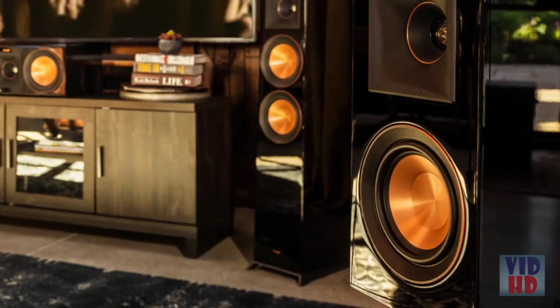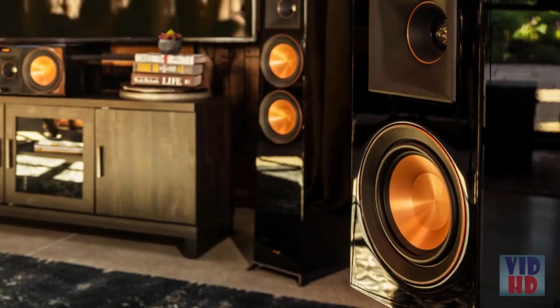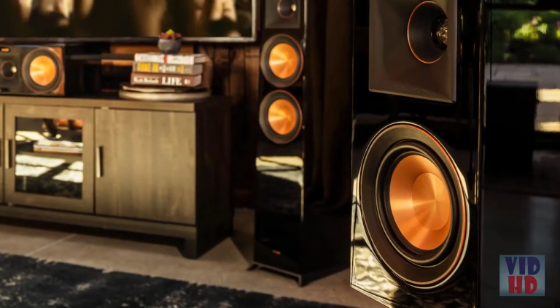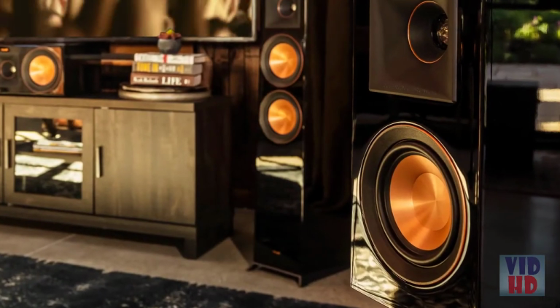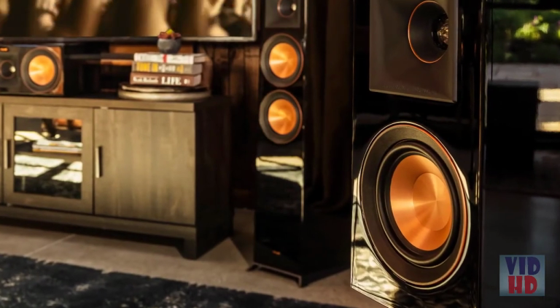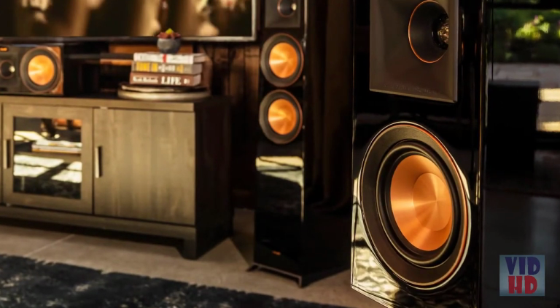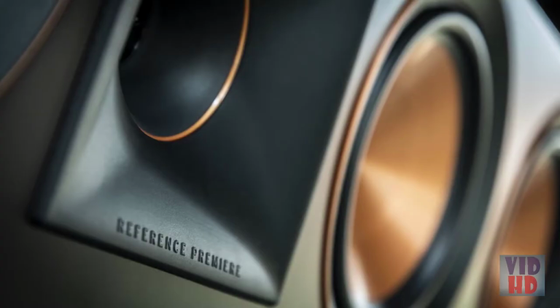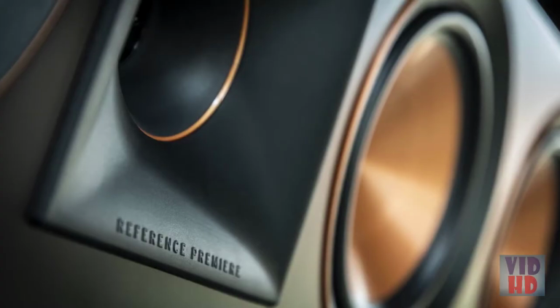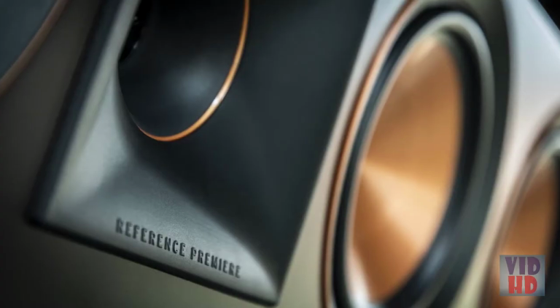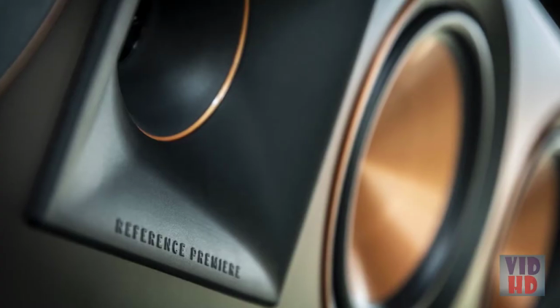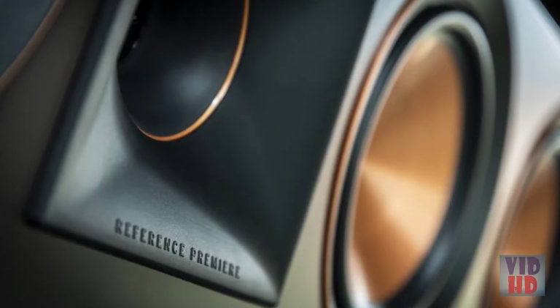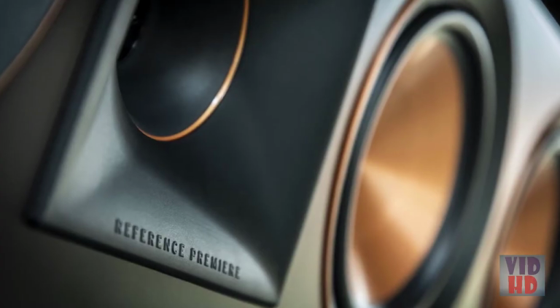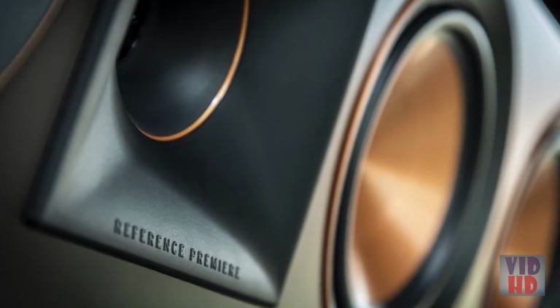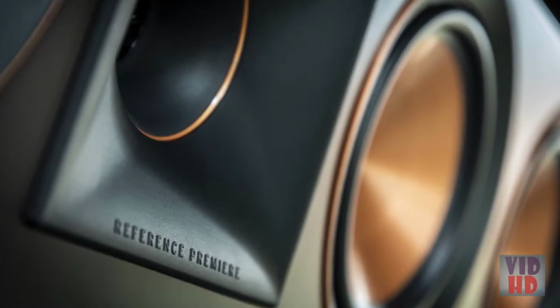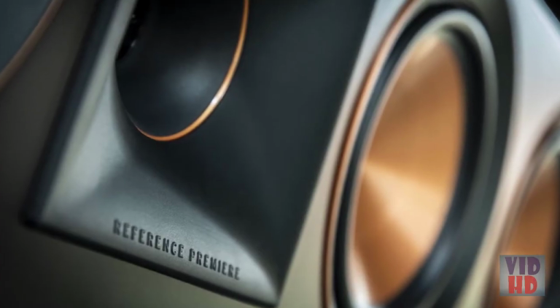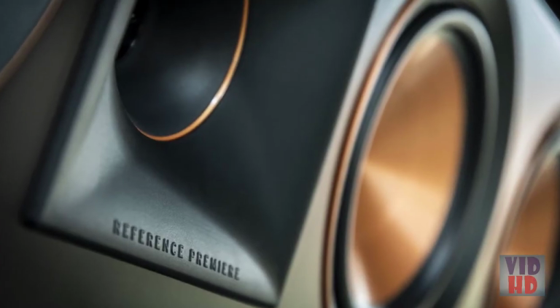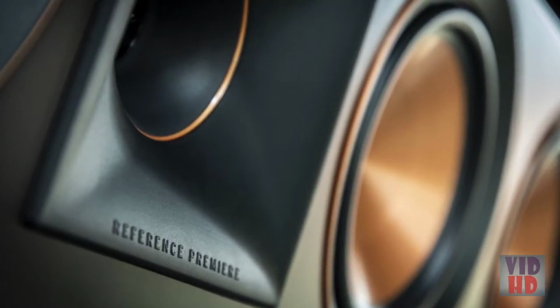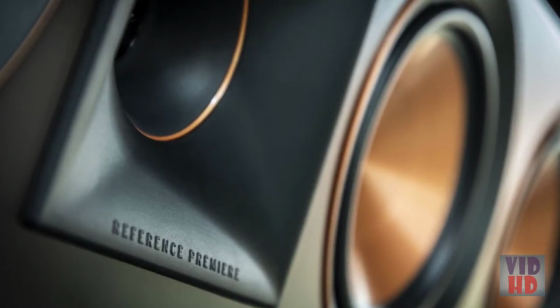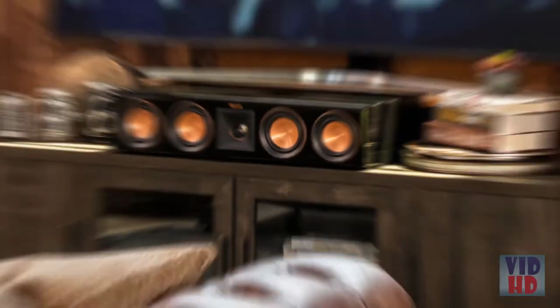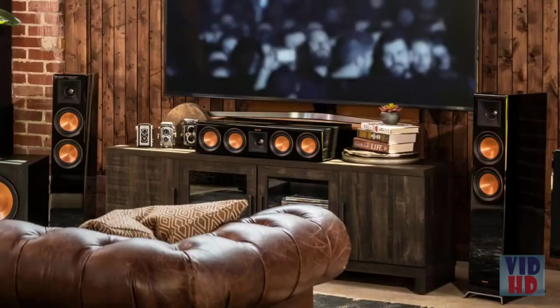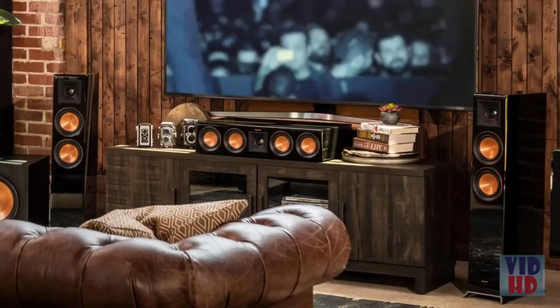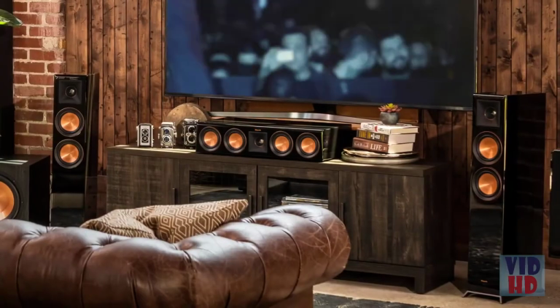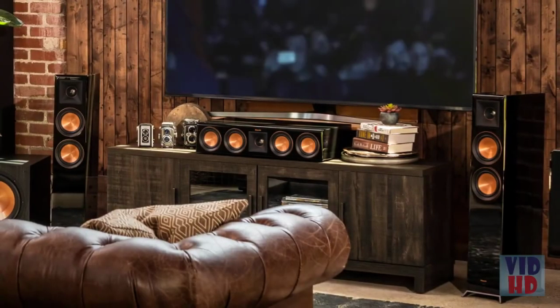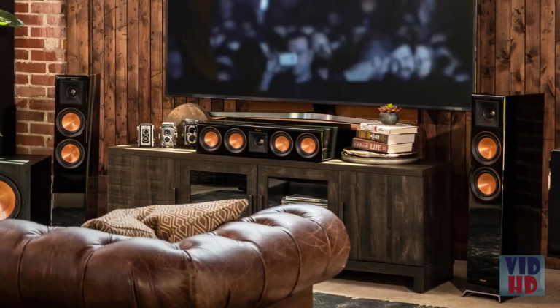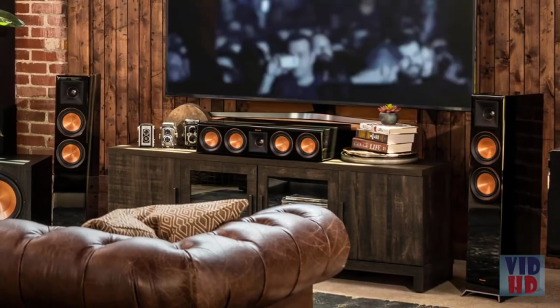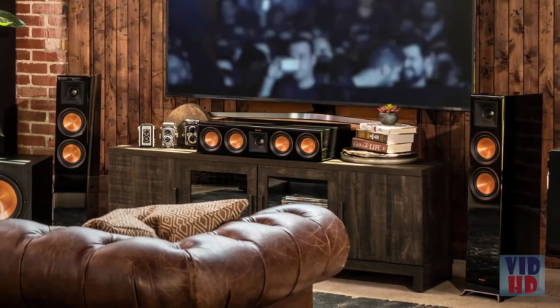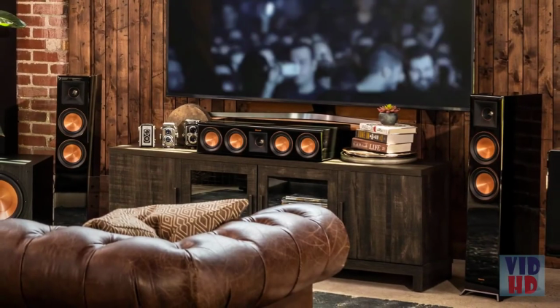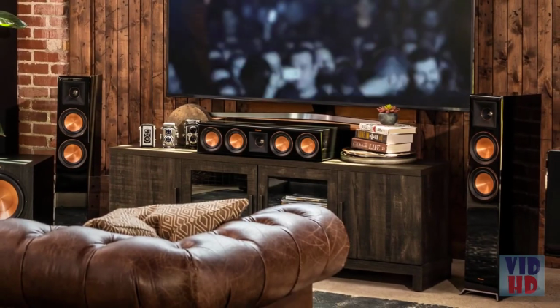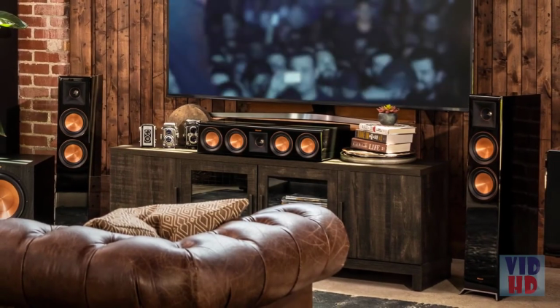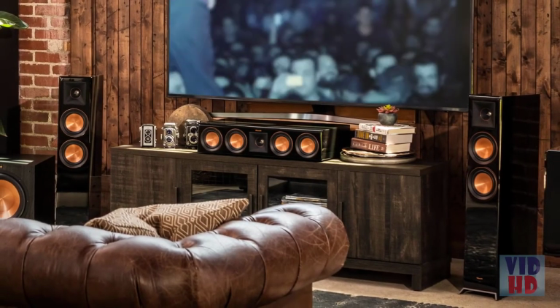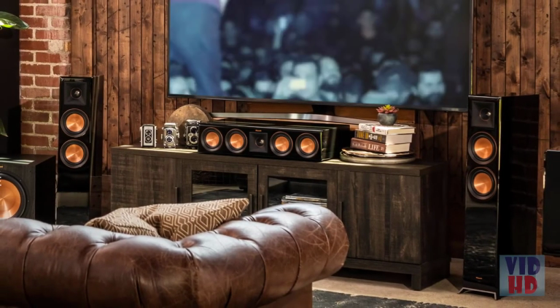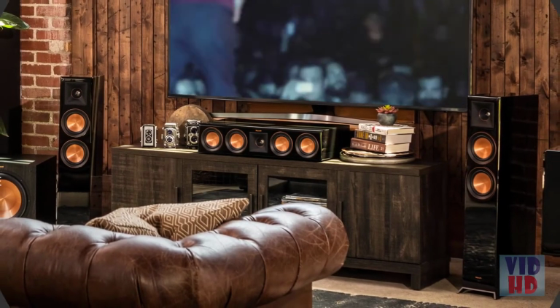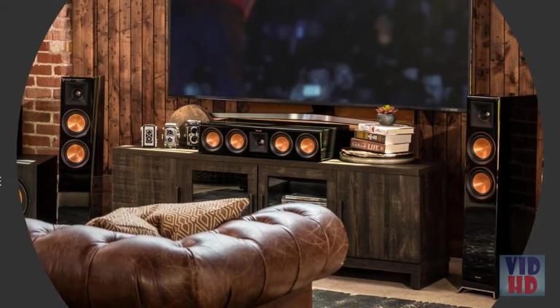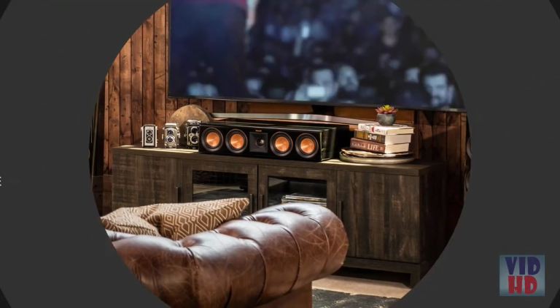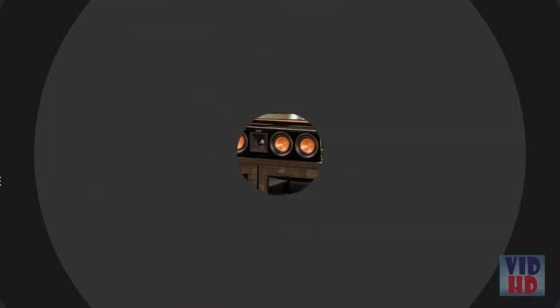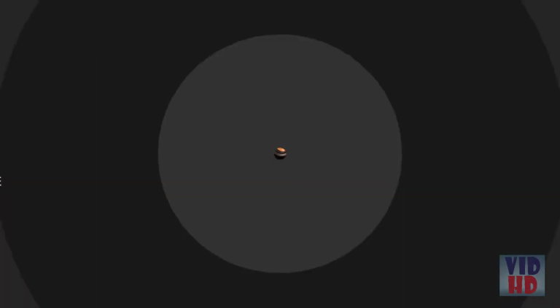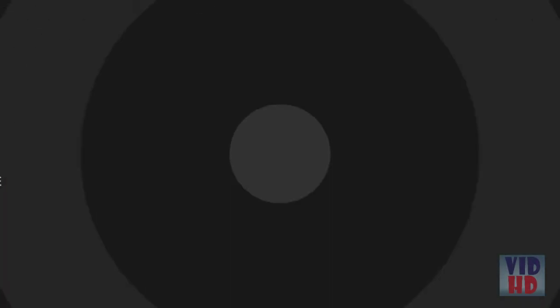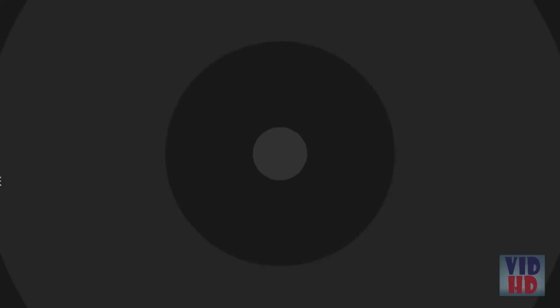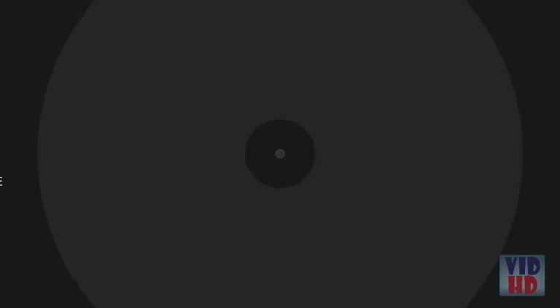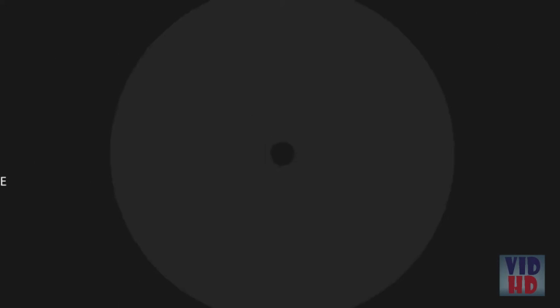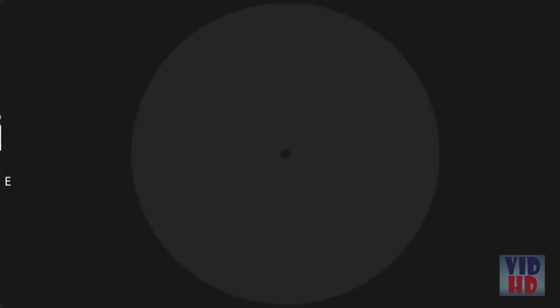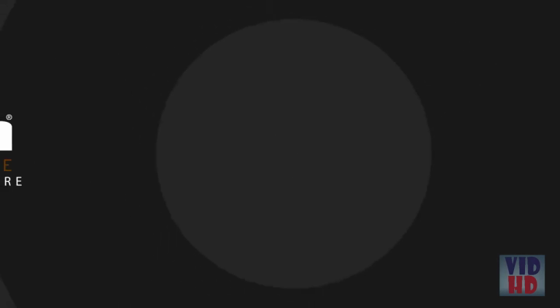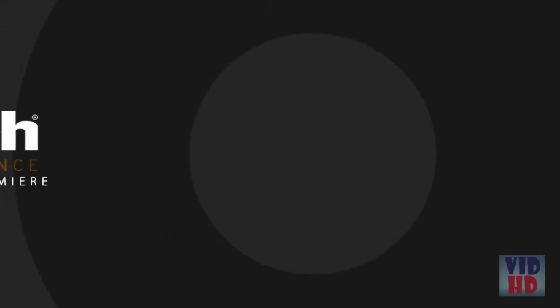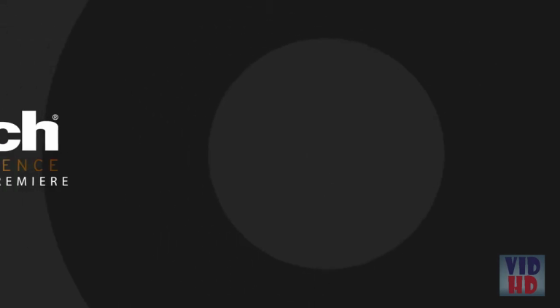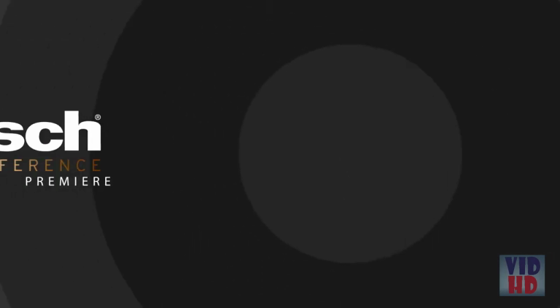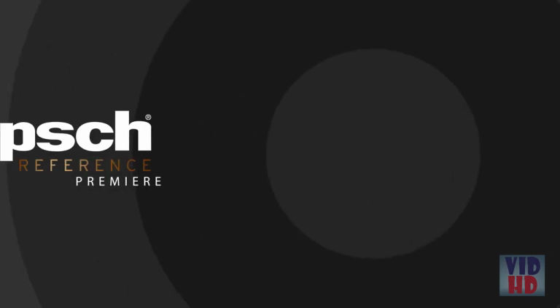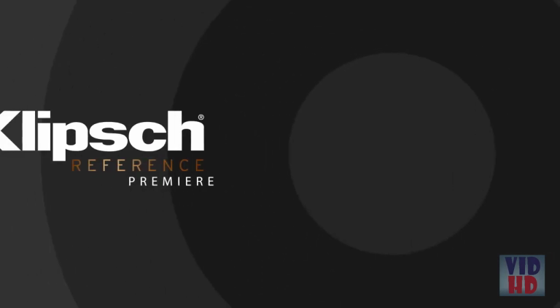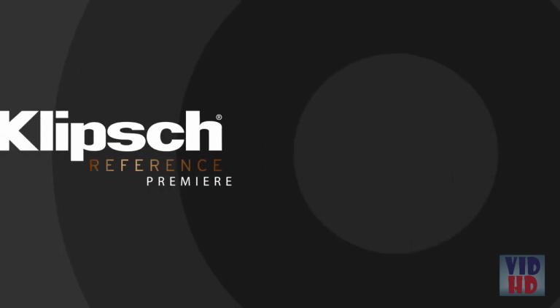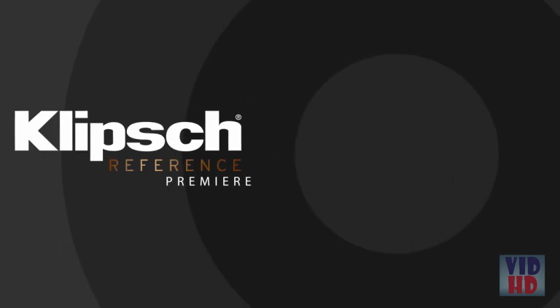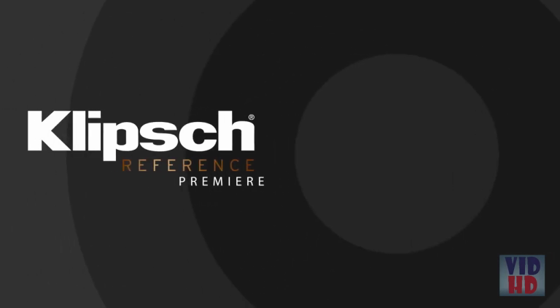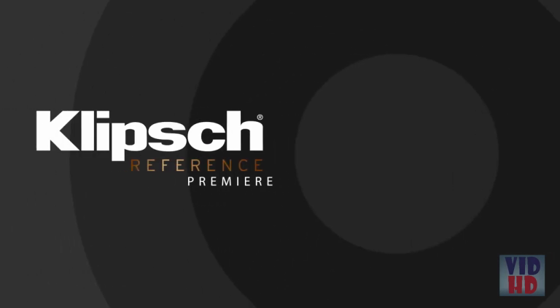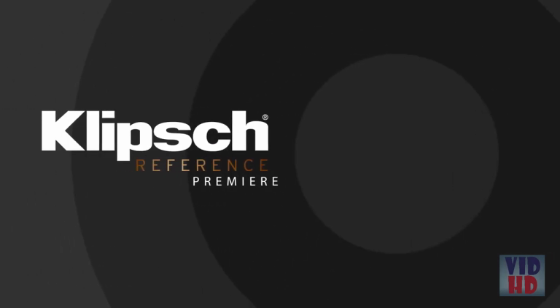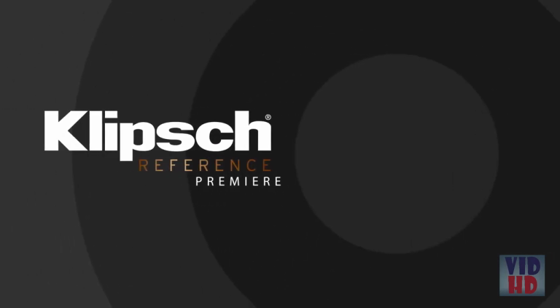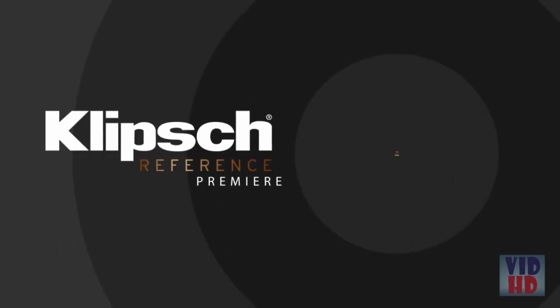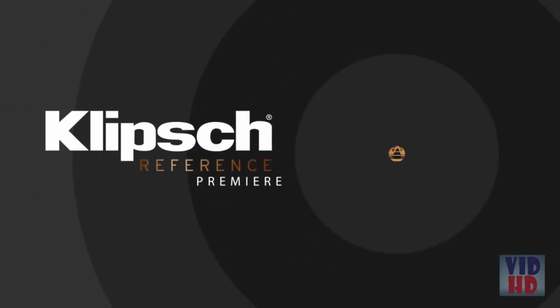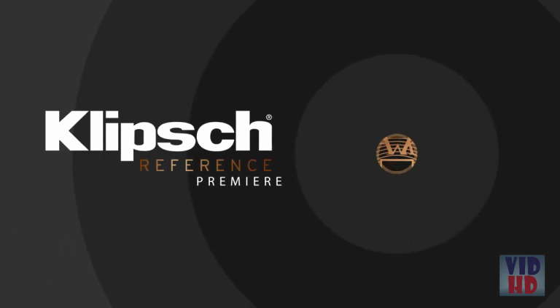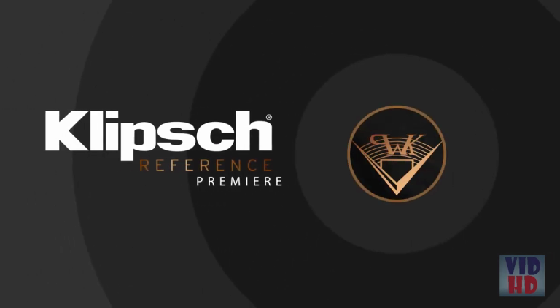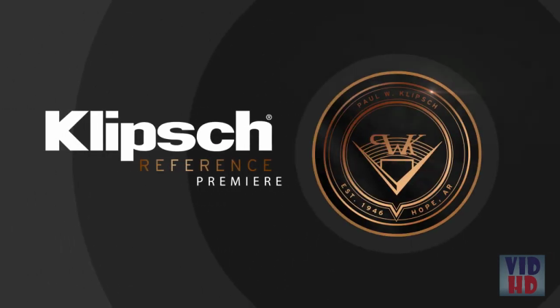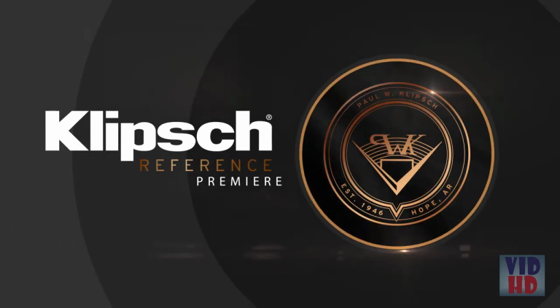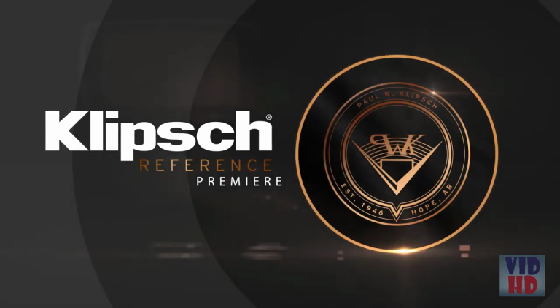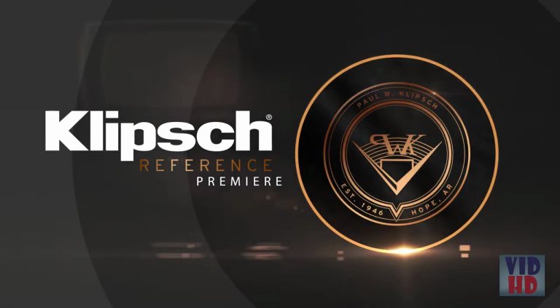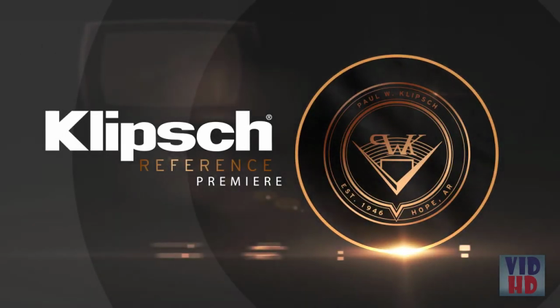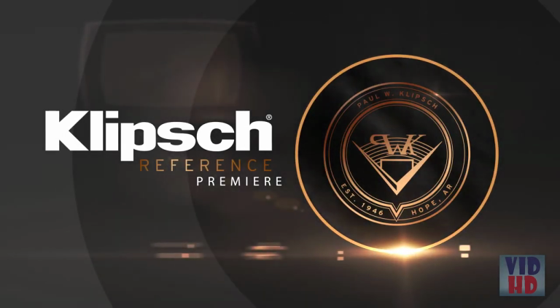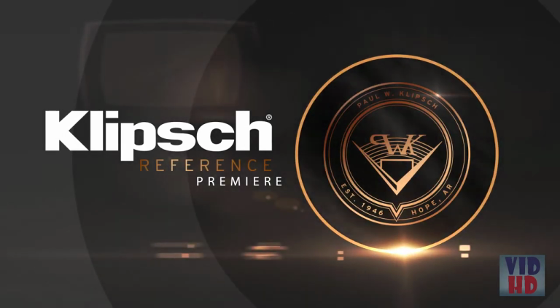Technologically advanced, steeped in tradition, and always ready to rock. Step up to Reference Premier.